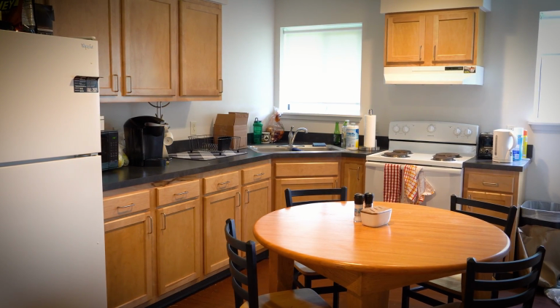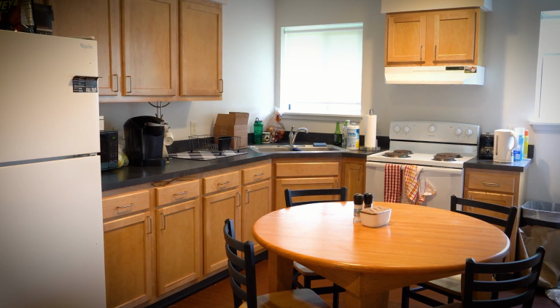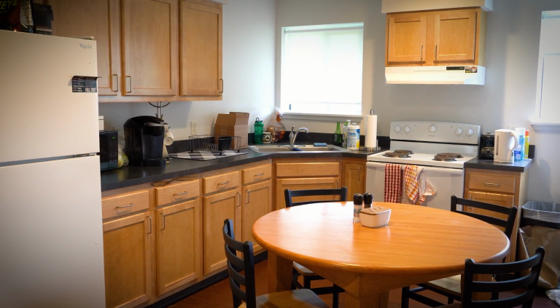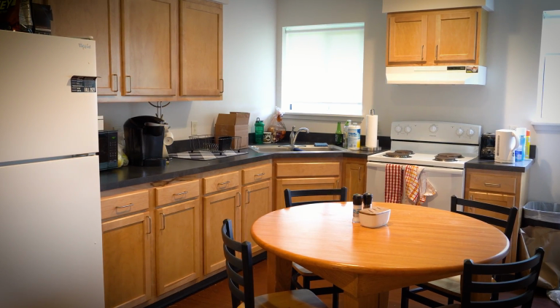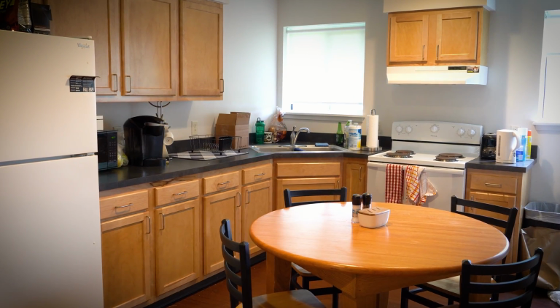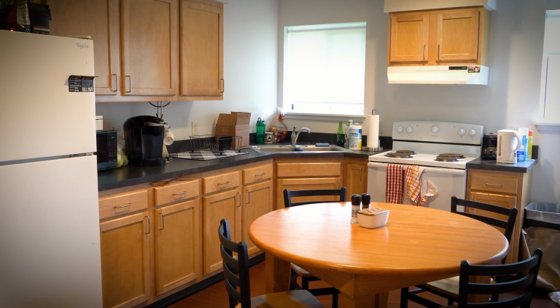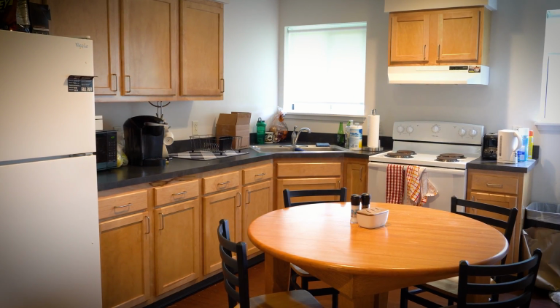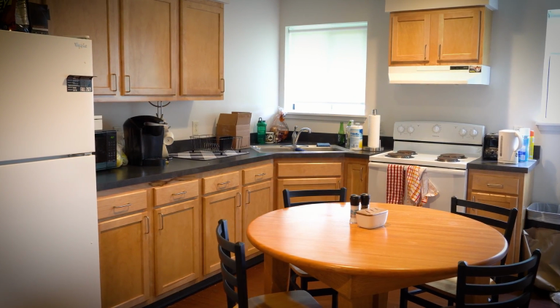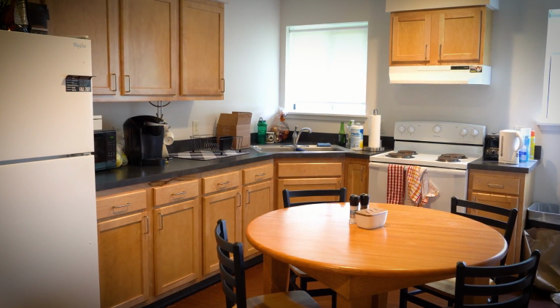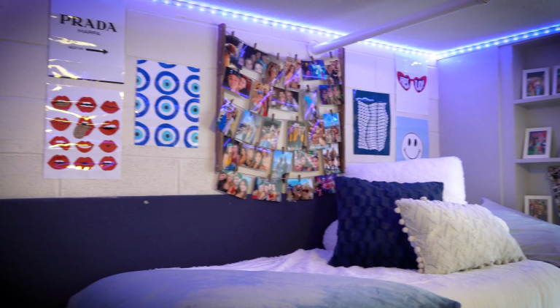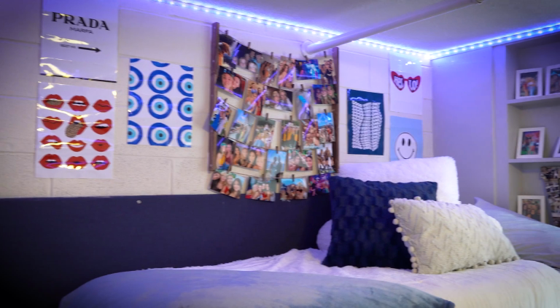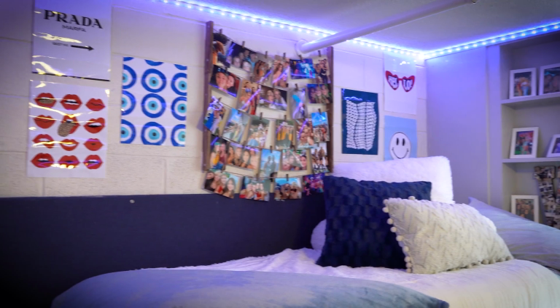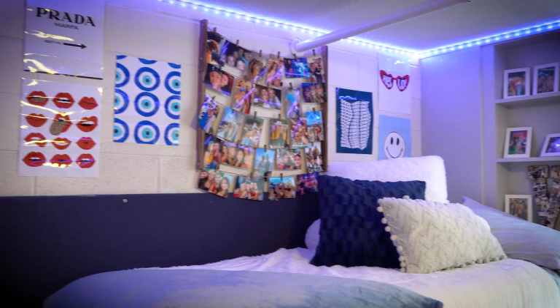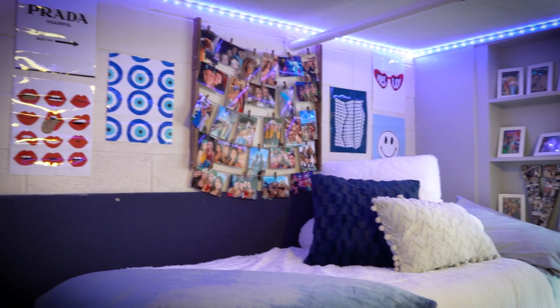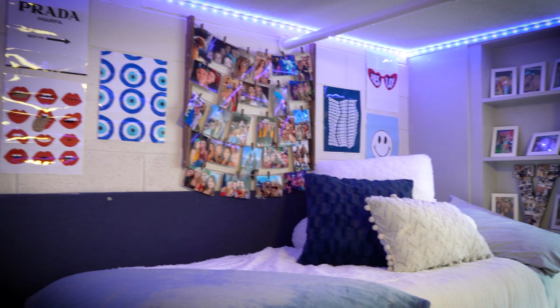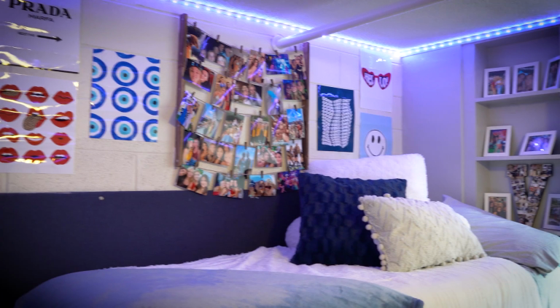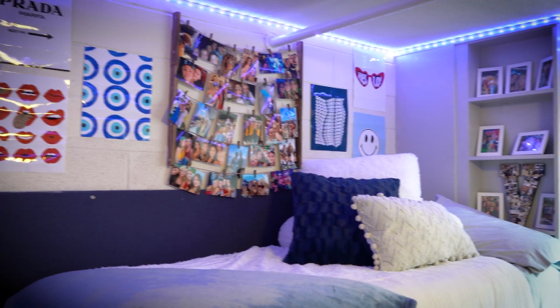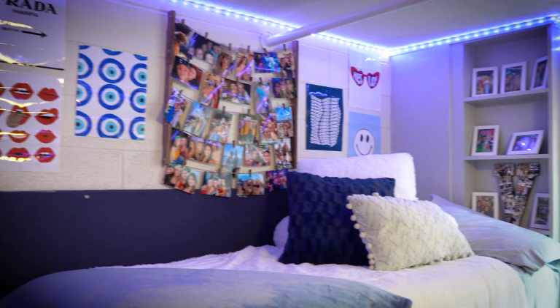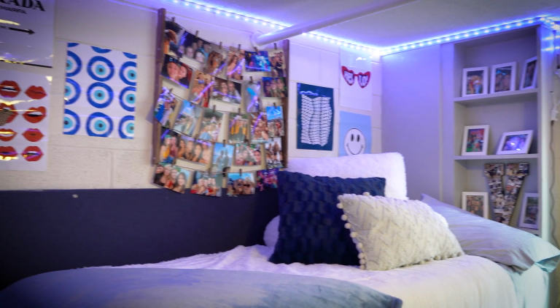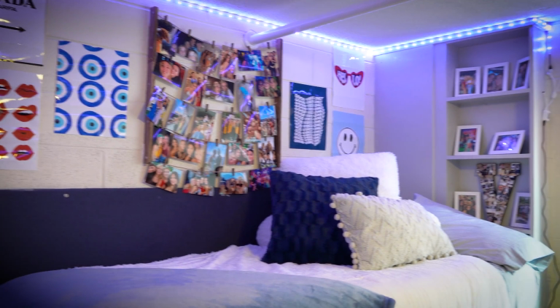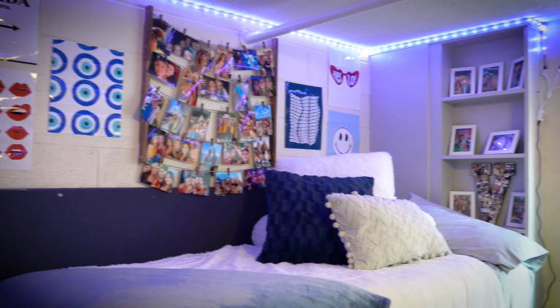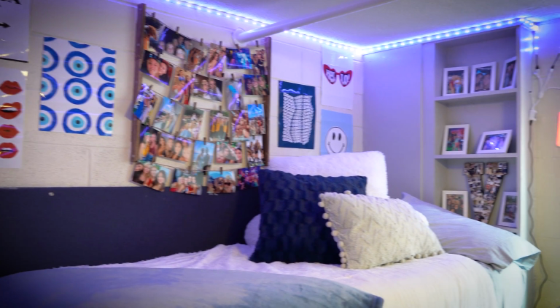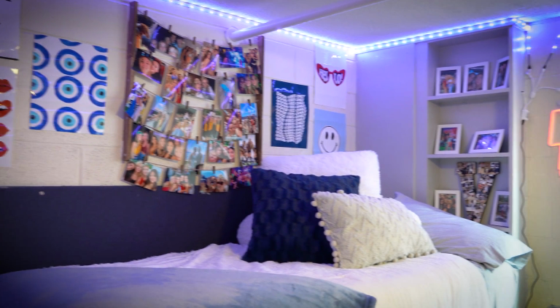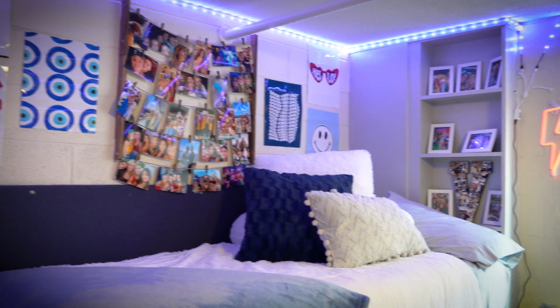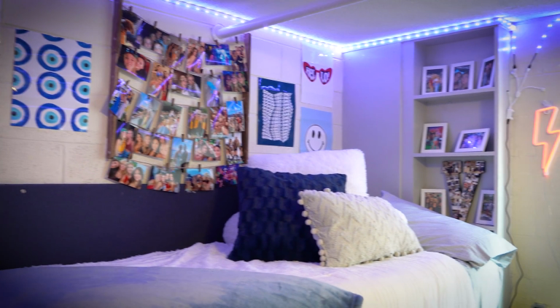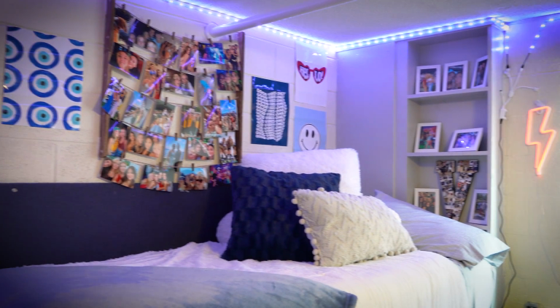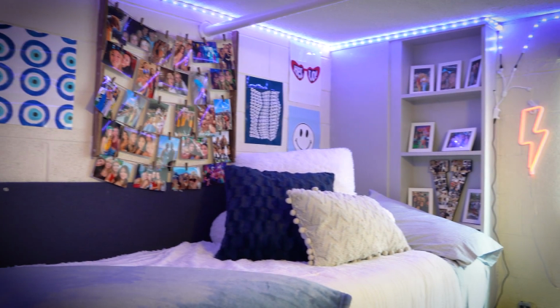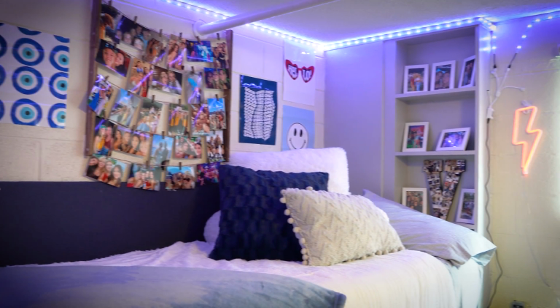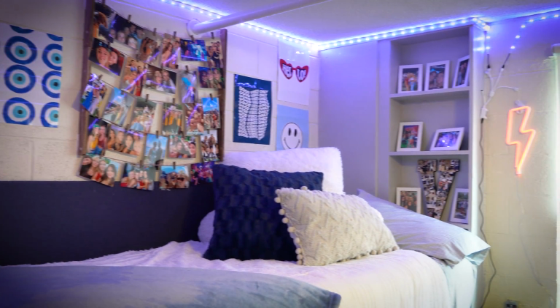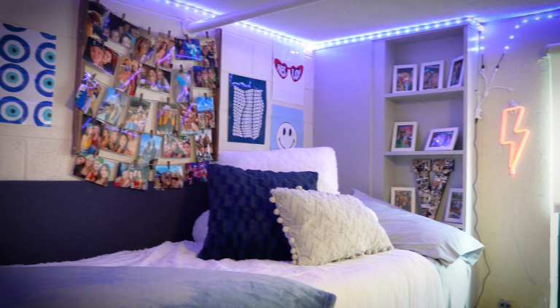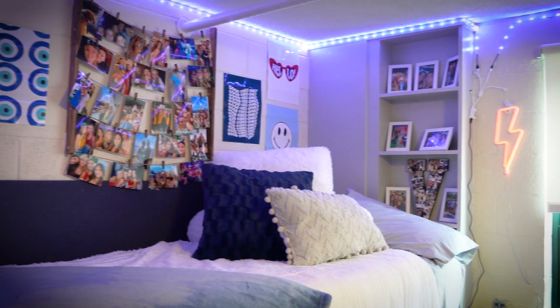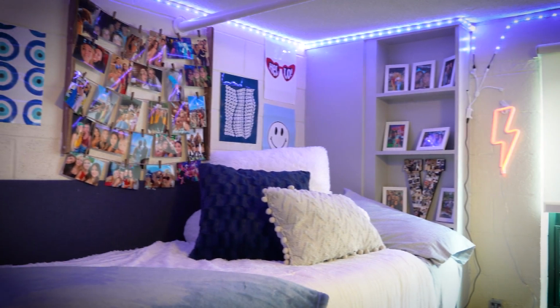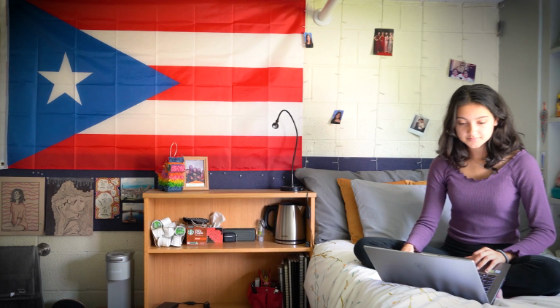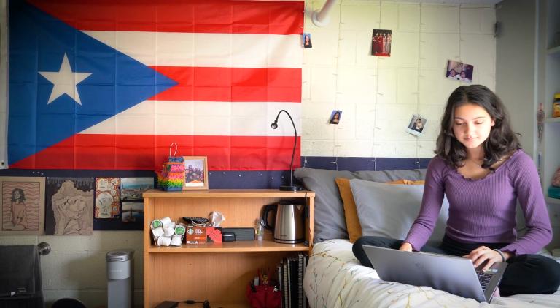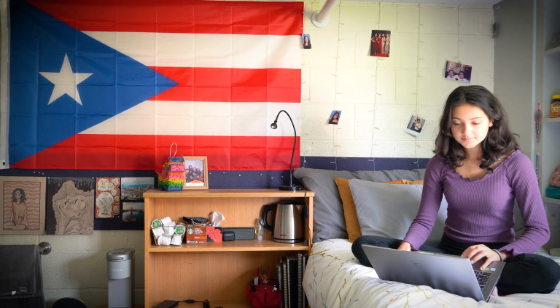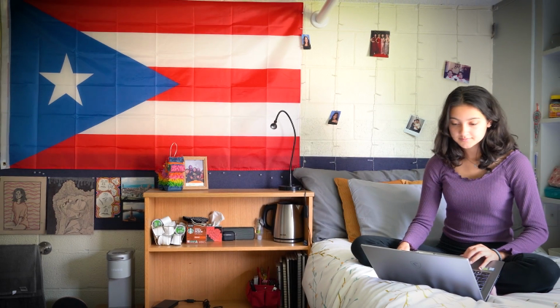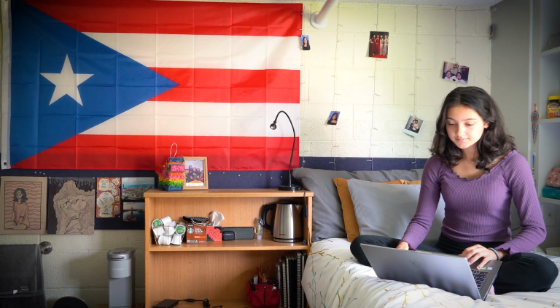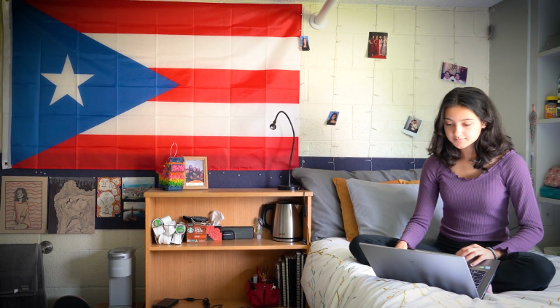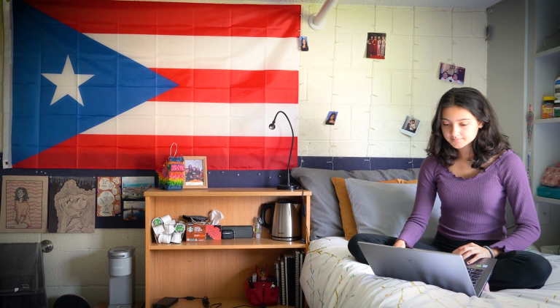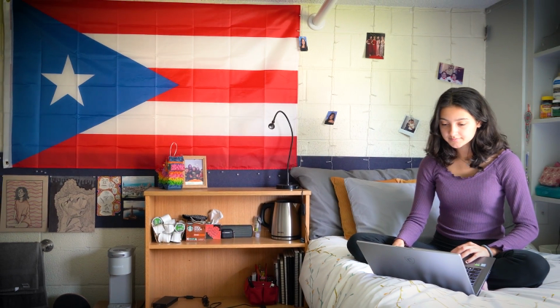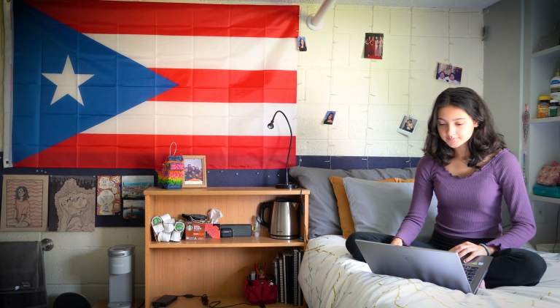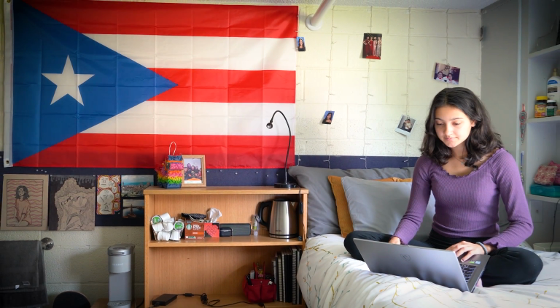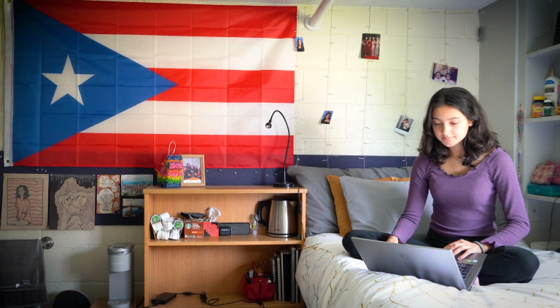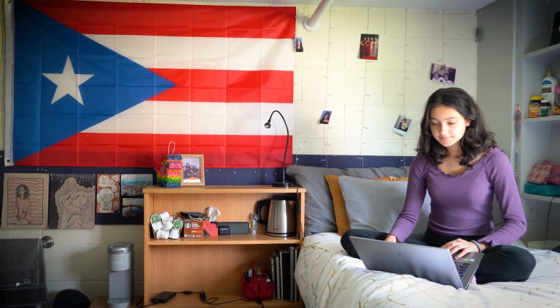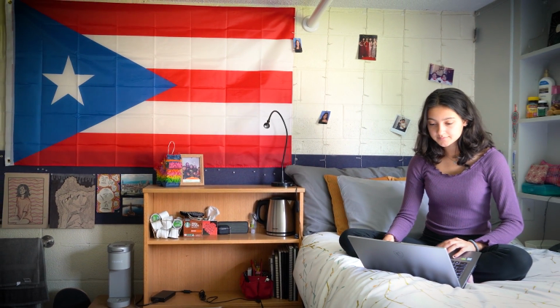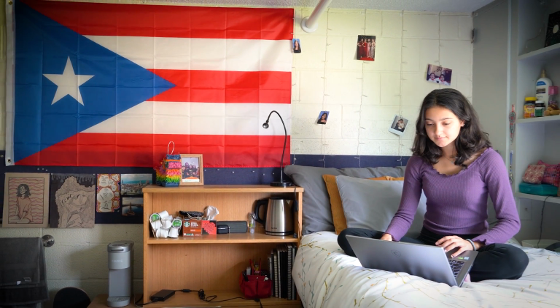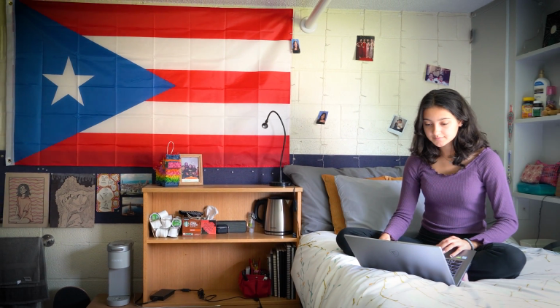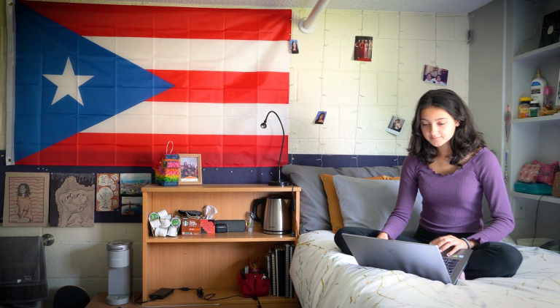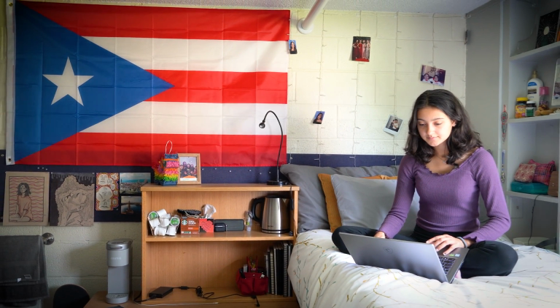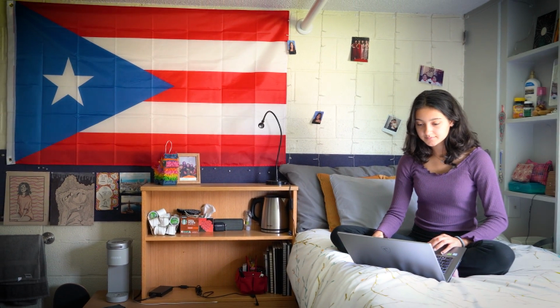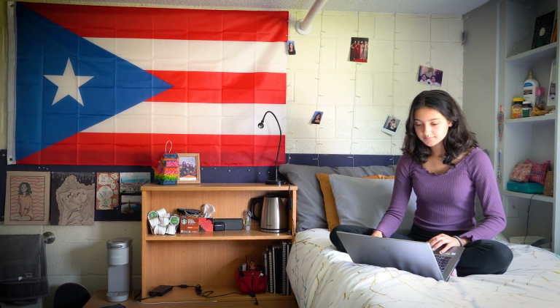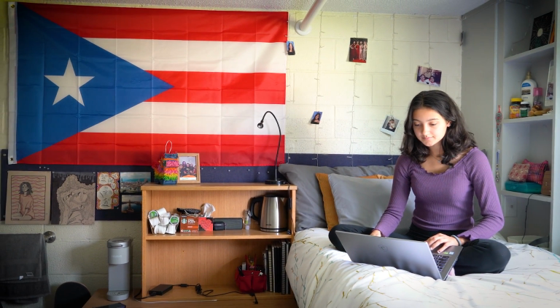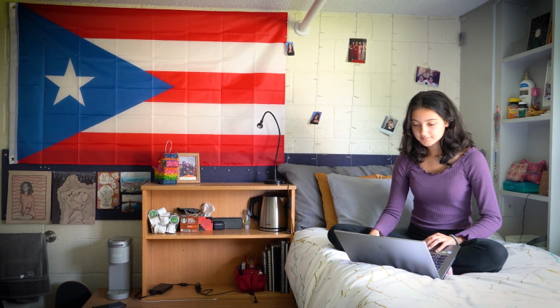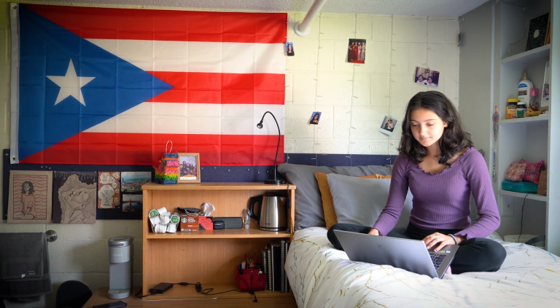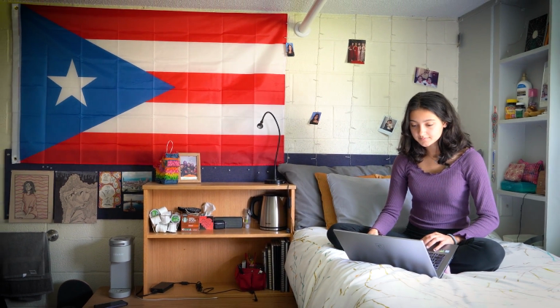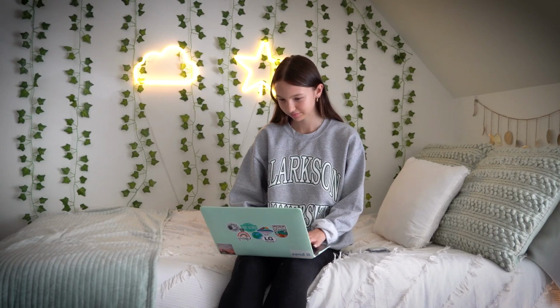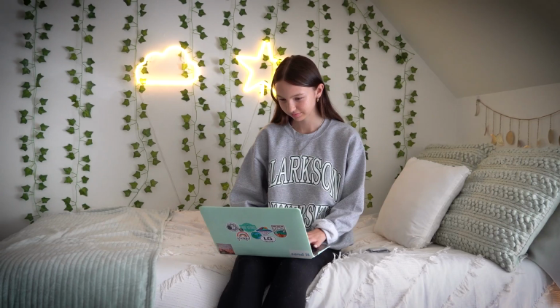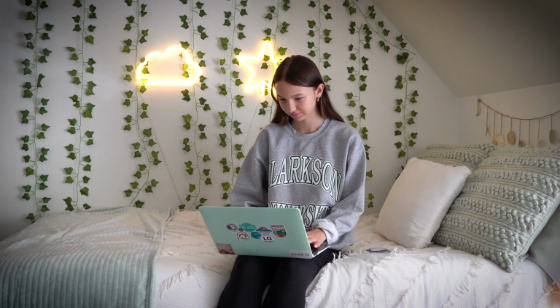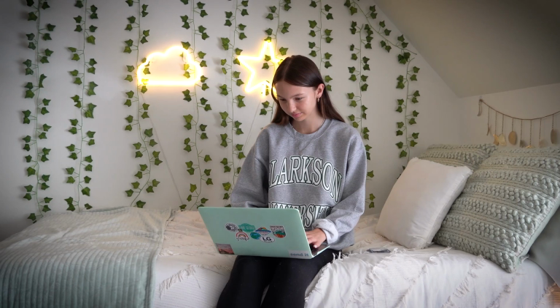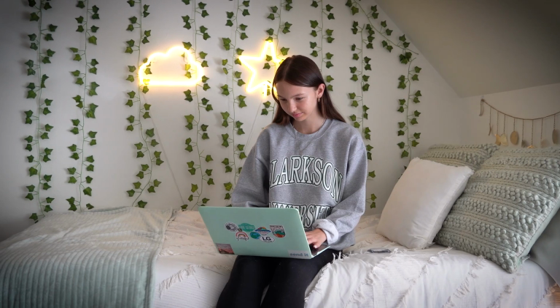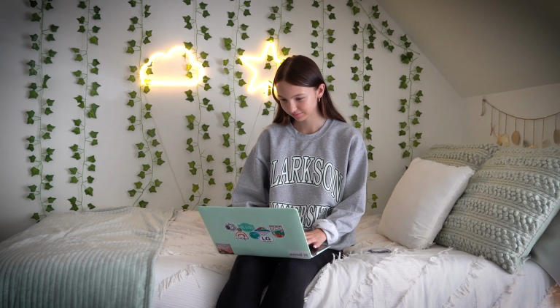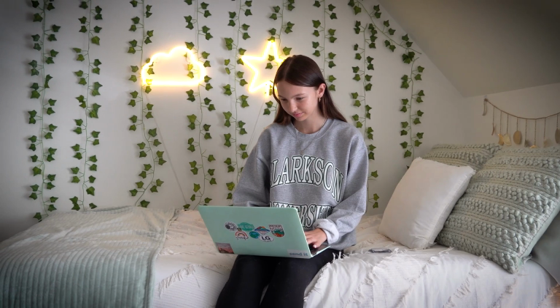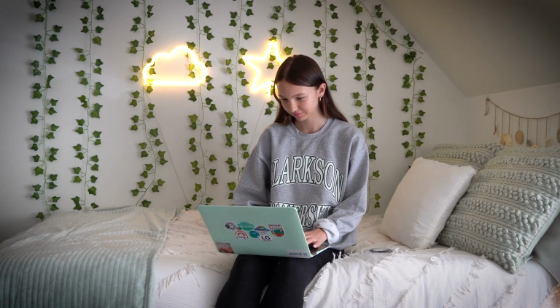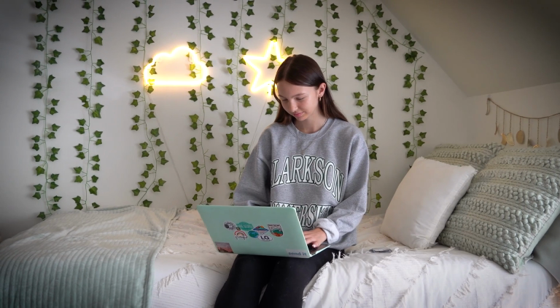The quad is also home to Rossbrook's Dining Hall, which is an all-you-care-to-eat dining hall, and a classroom-by-day, drop-in tutoring center by night.